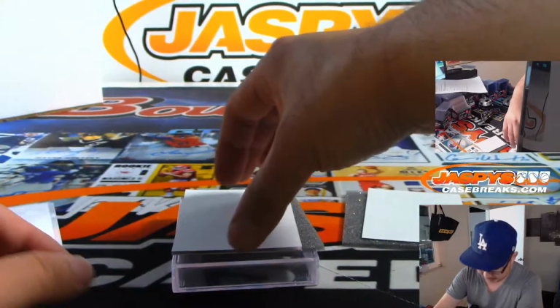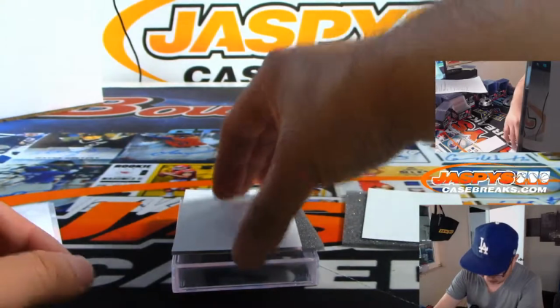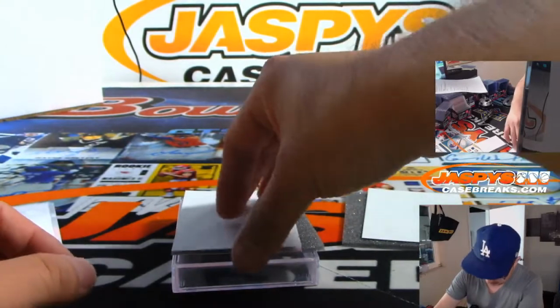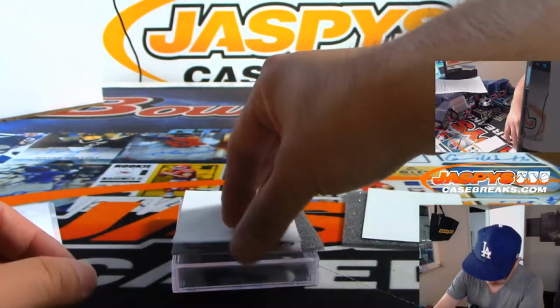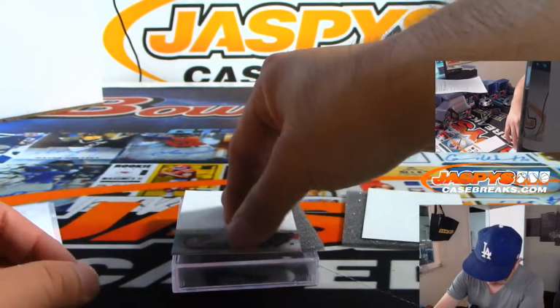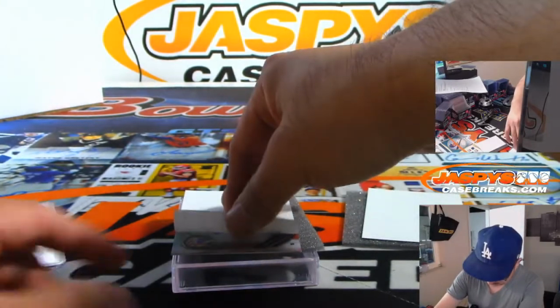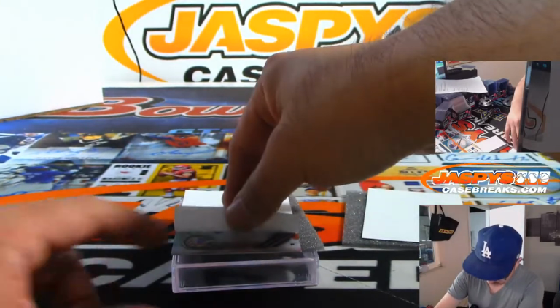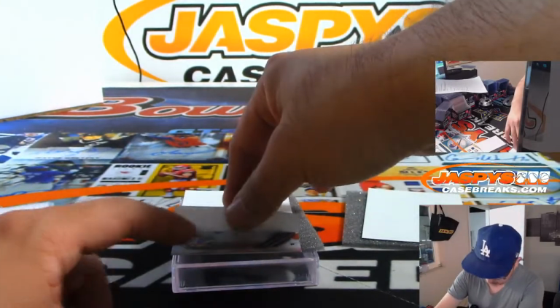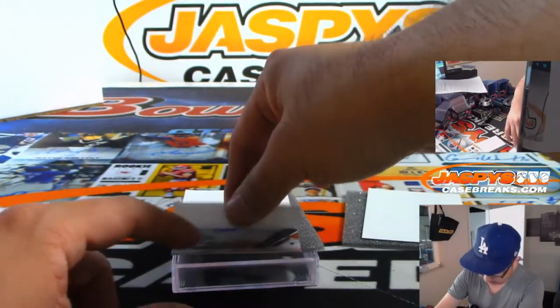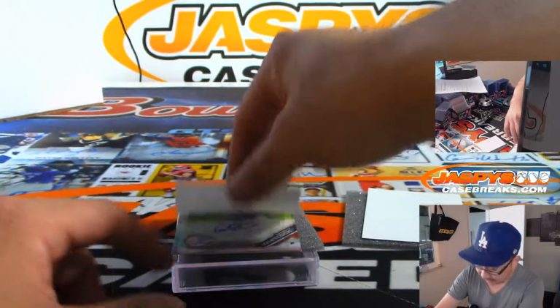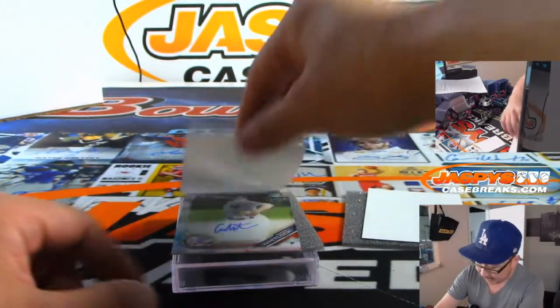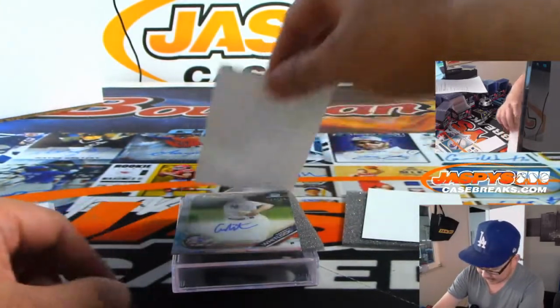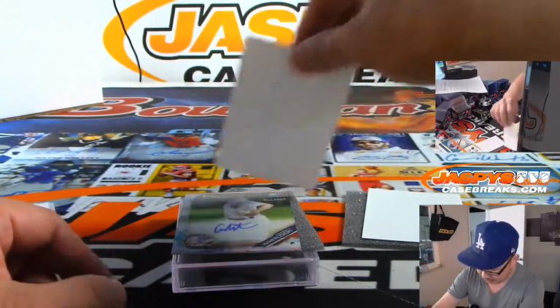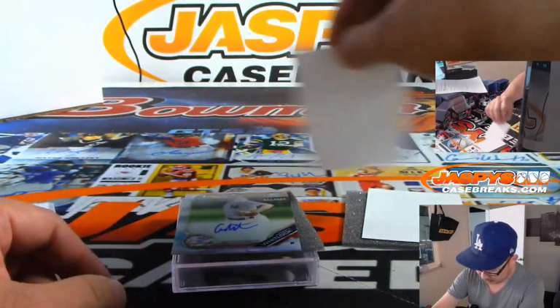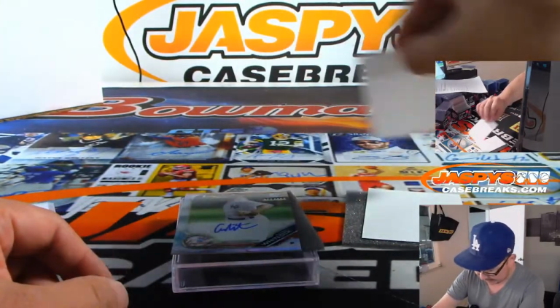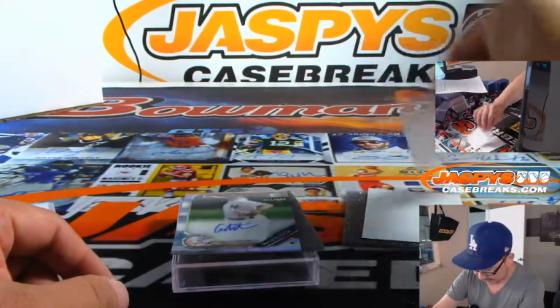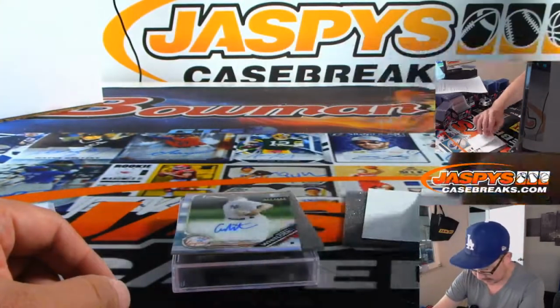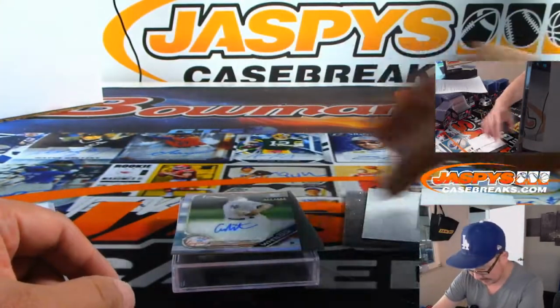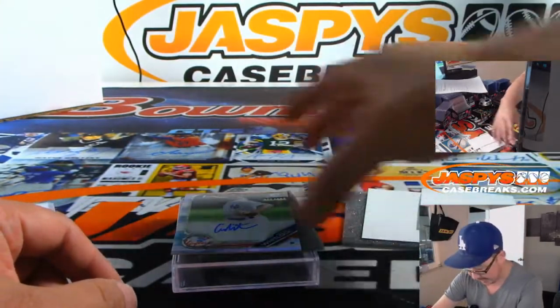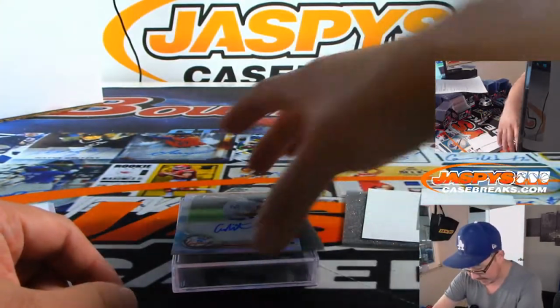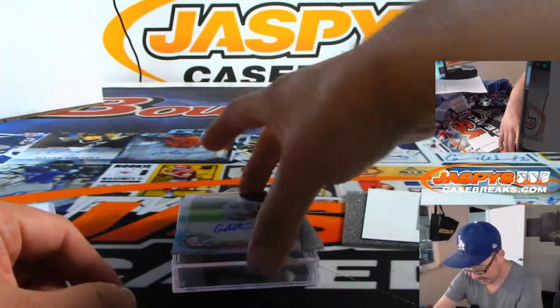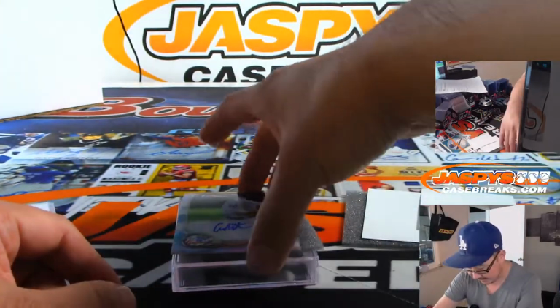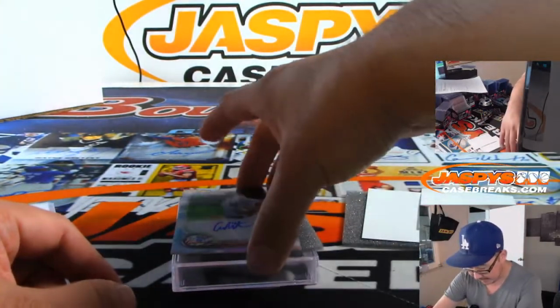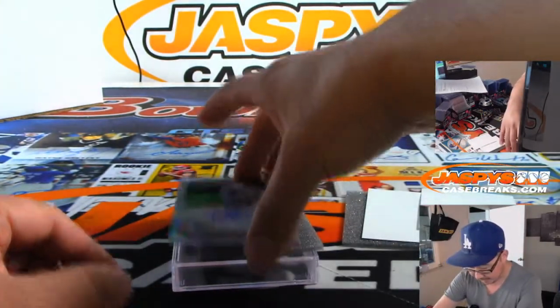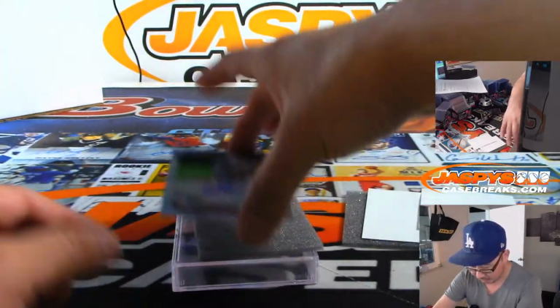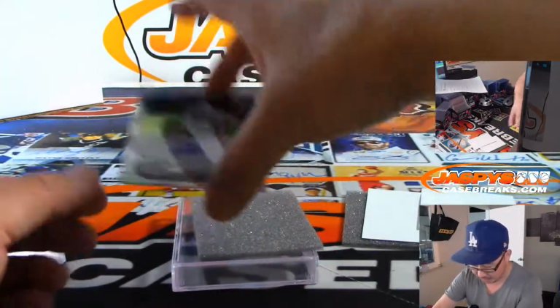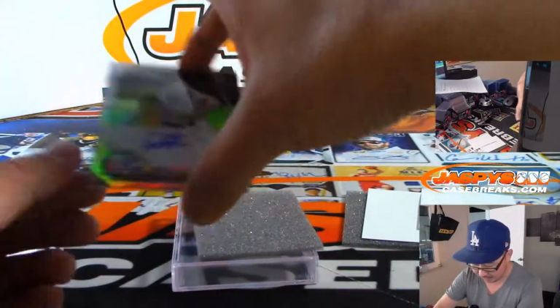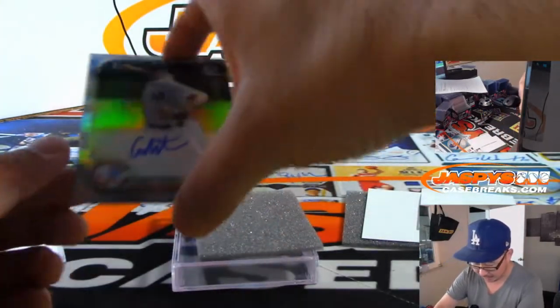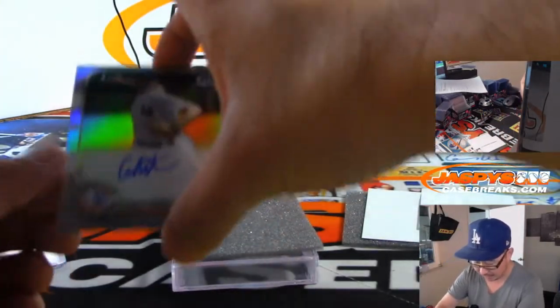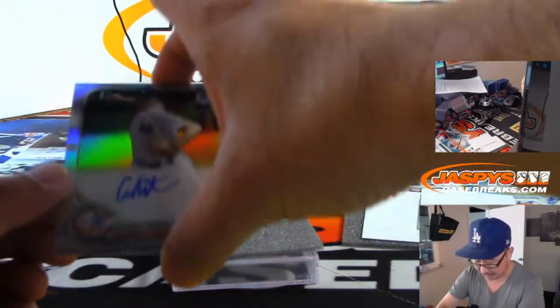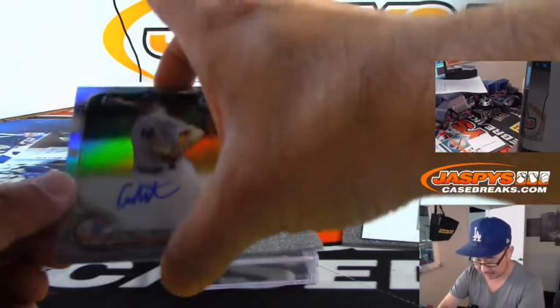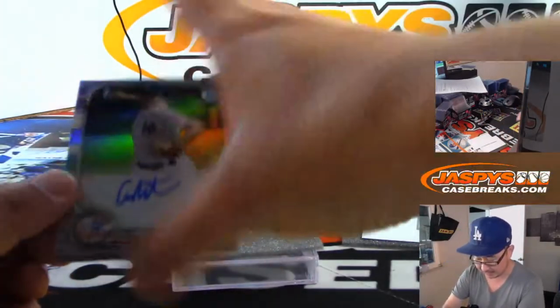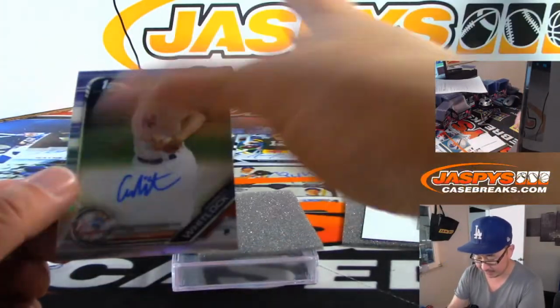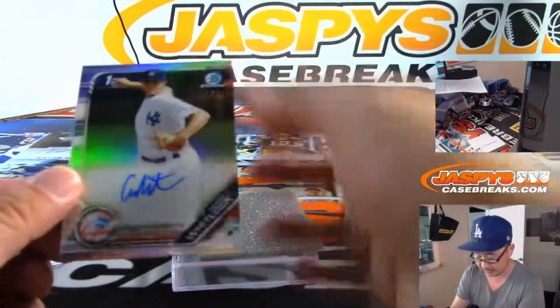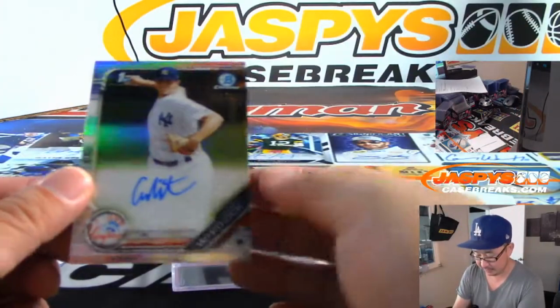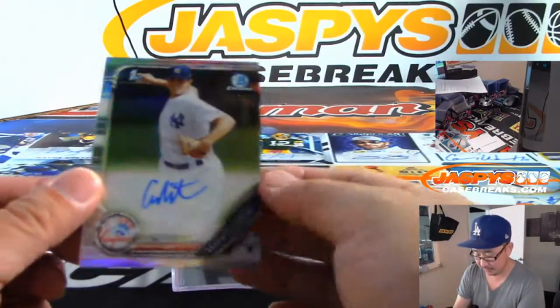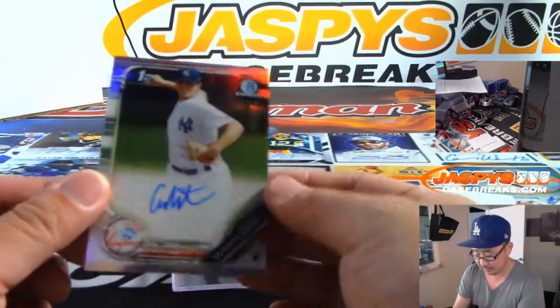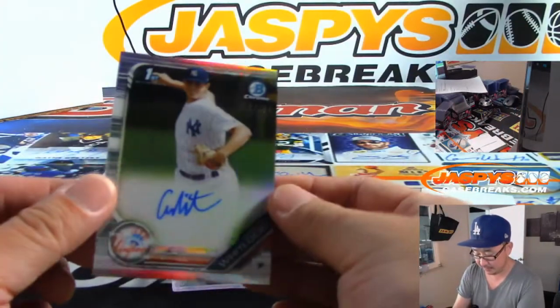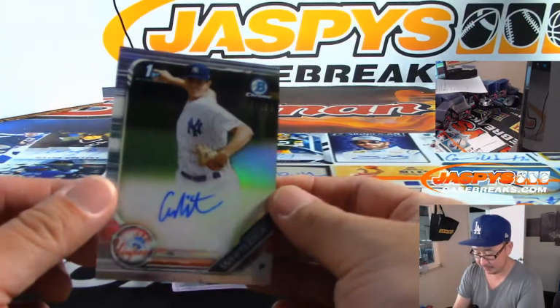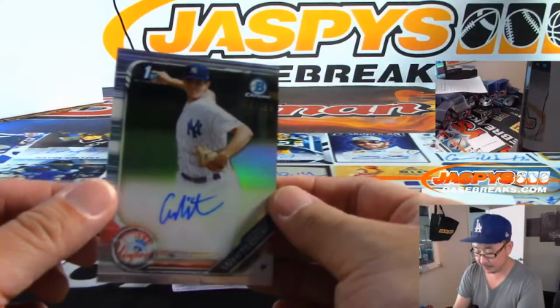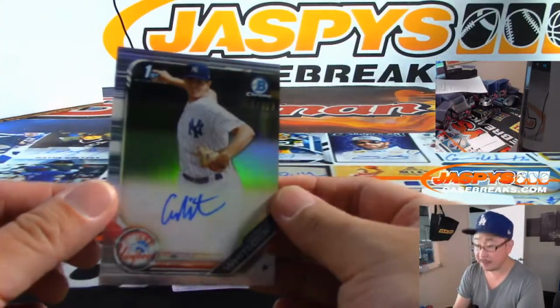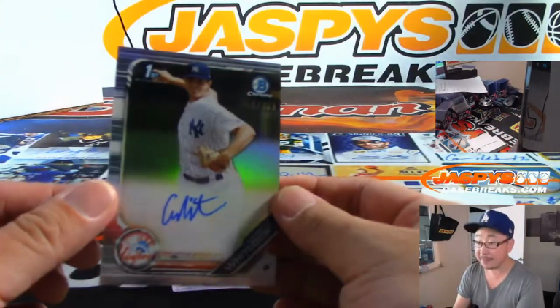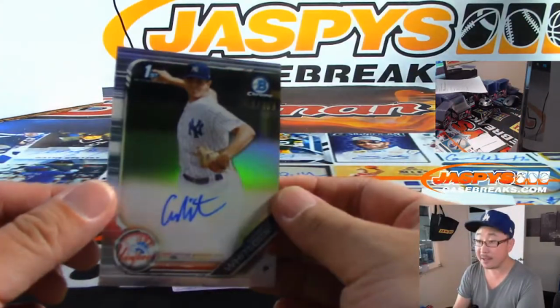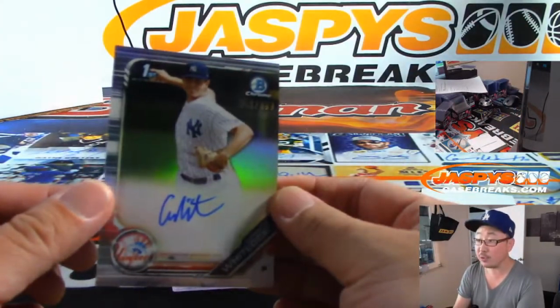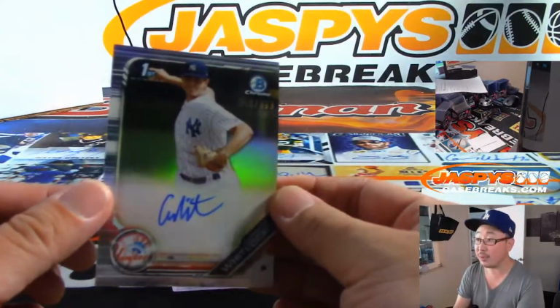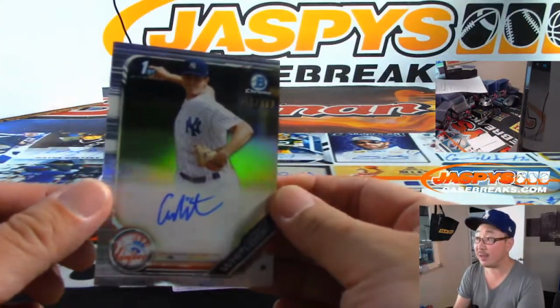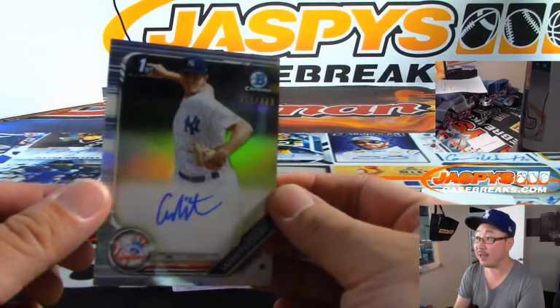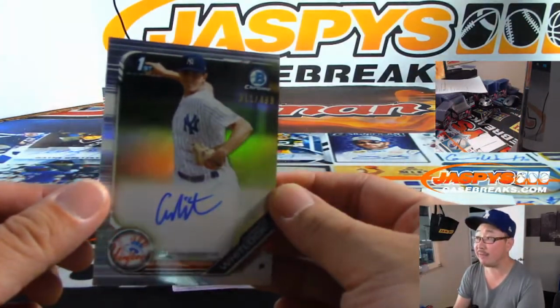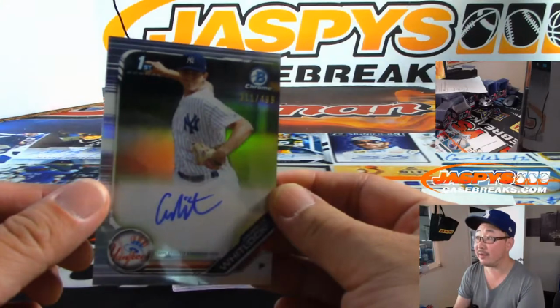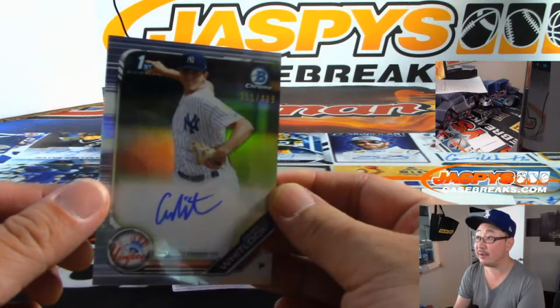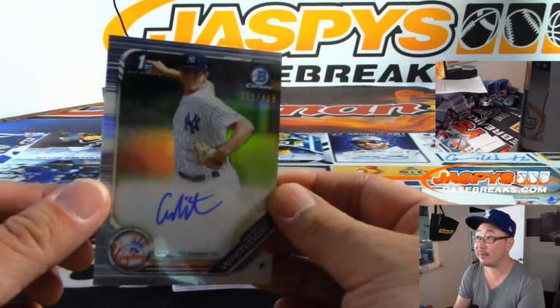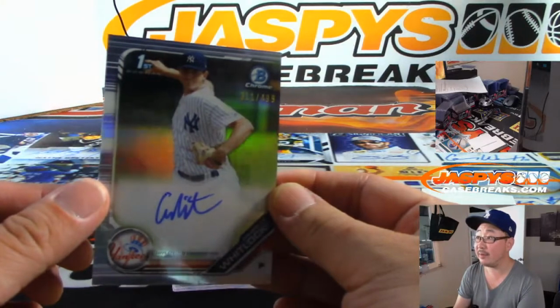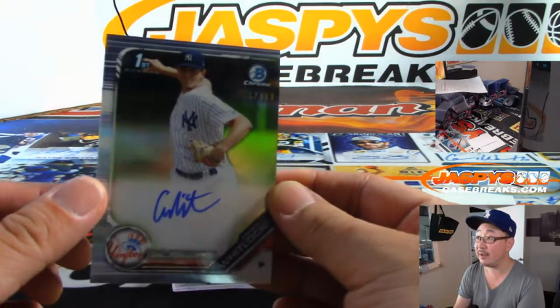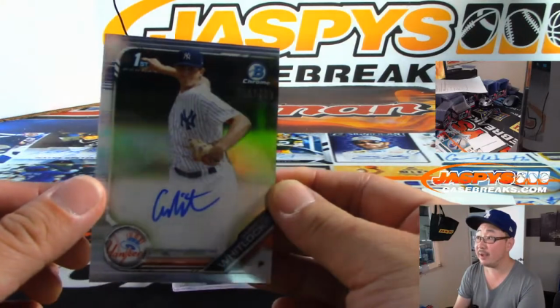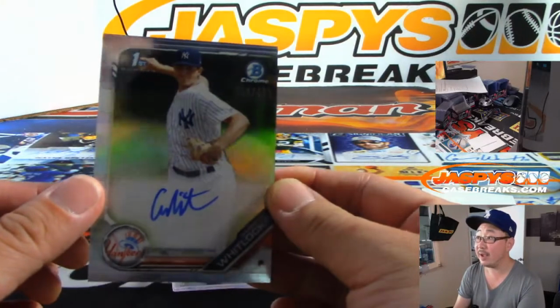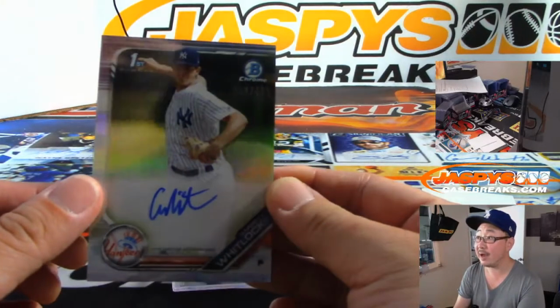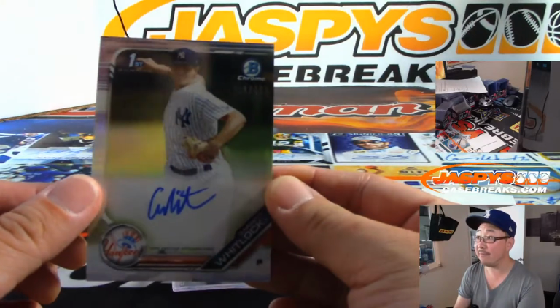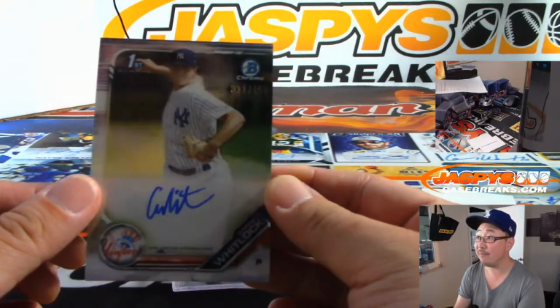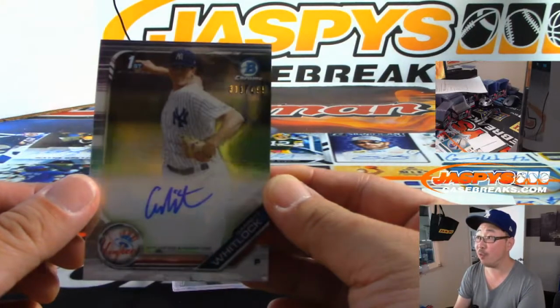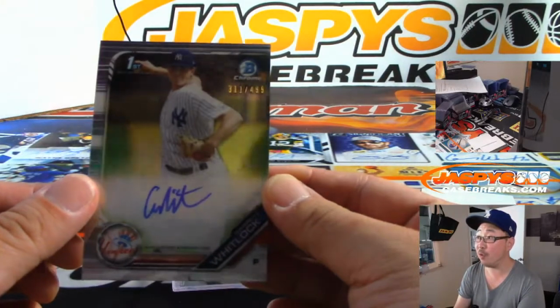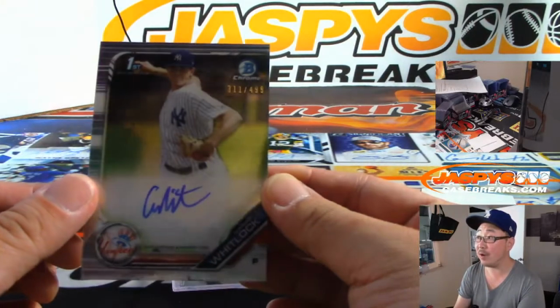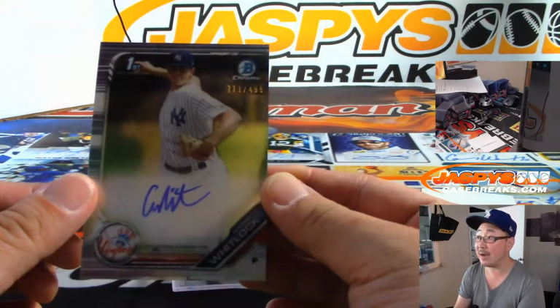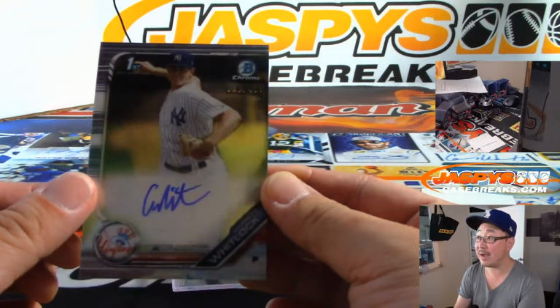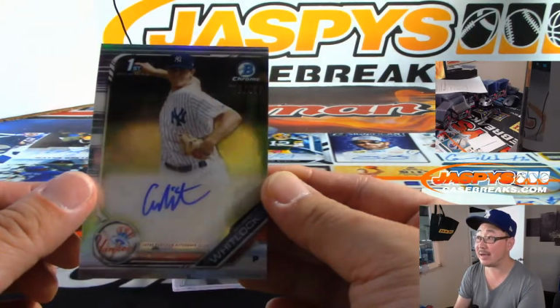And your last one is a Yankee, Garrett Whitlock, 311 out of 499.